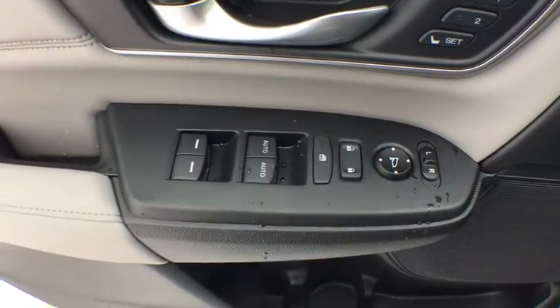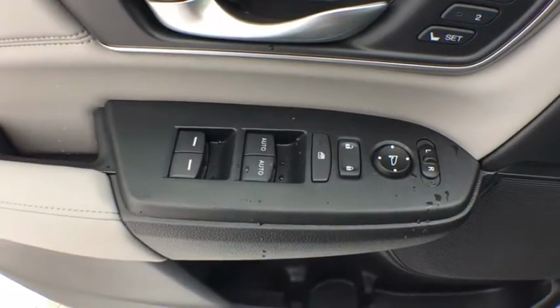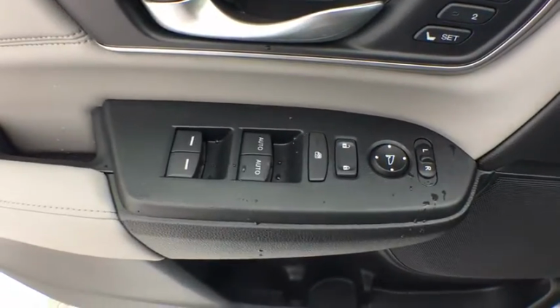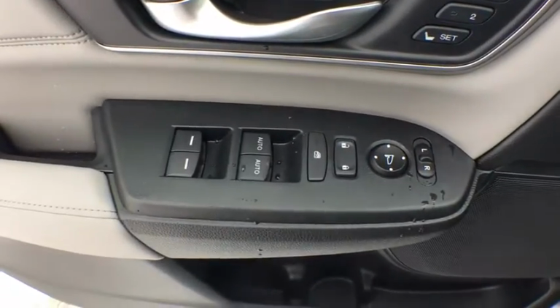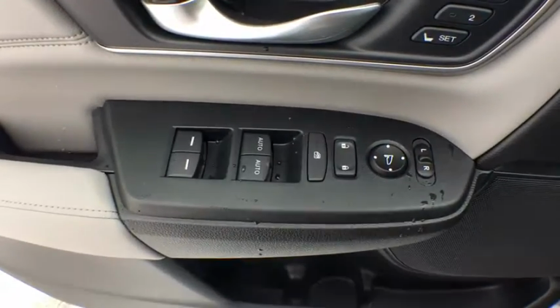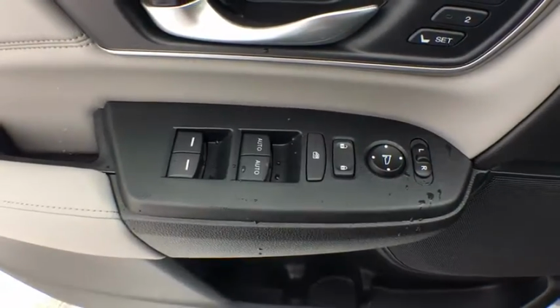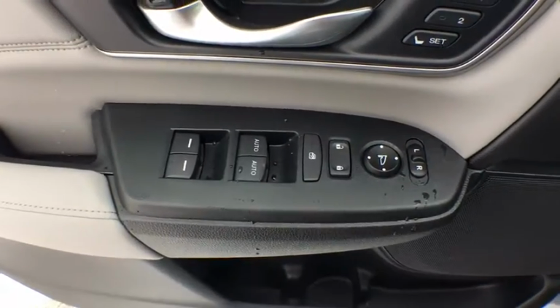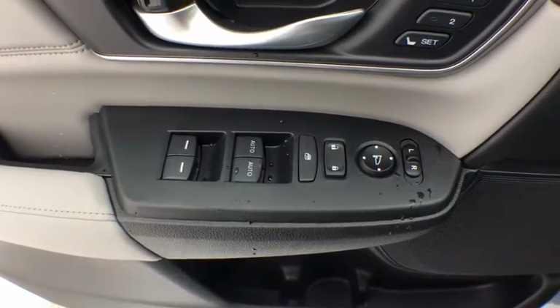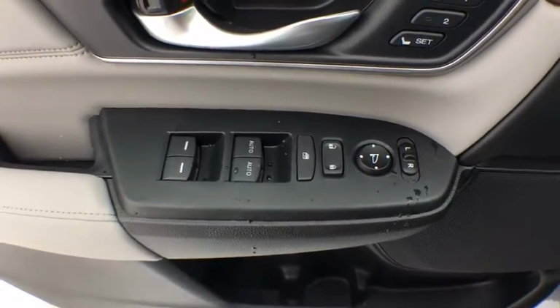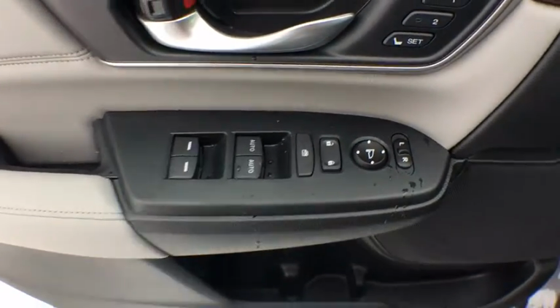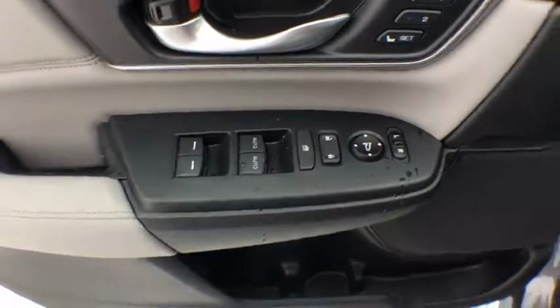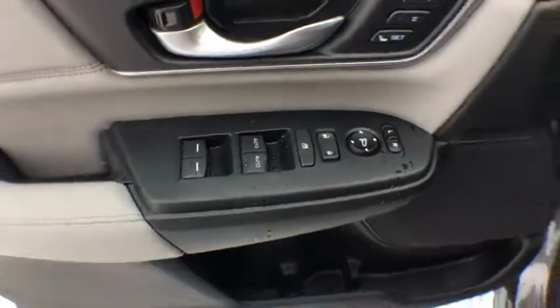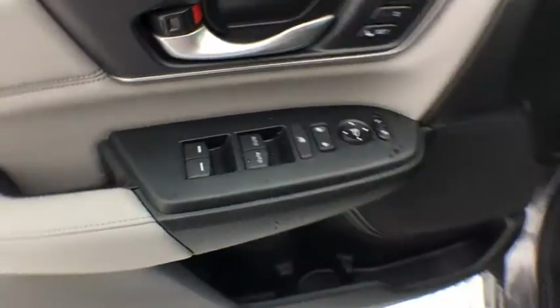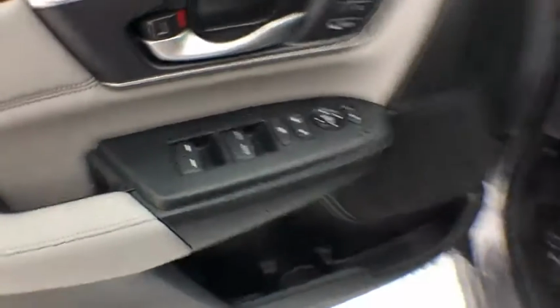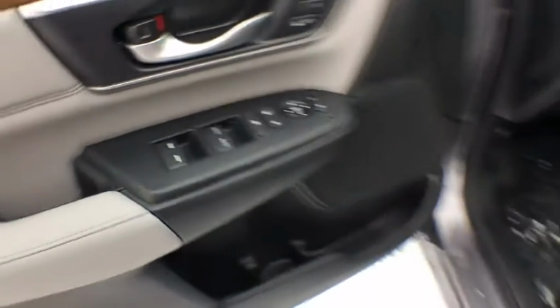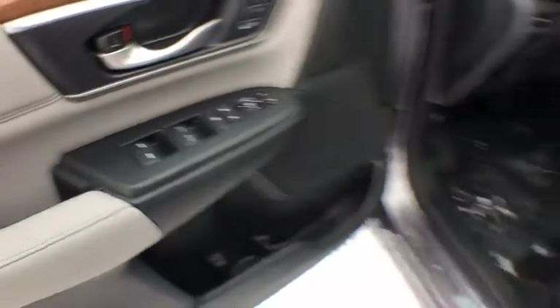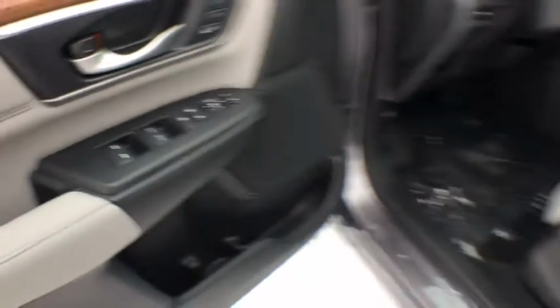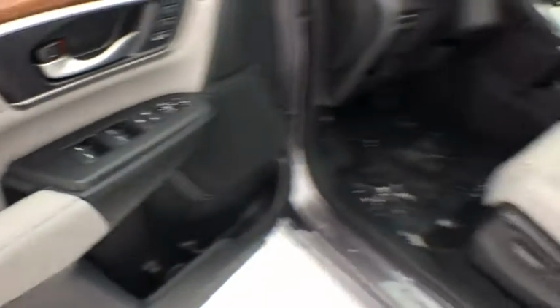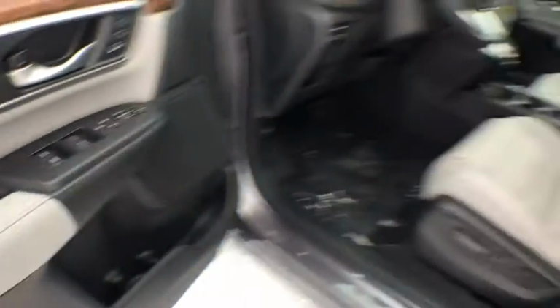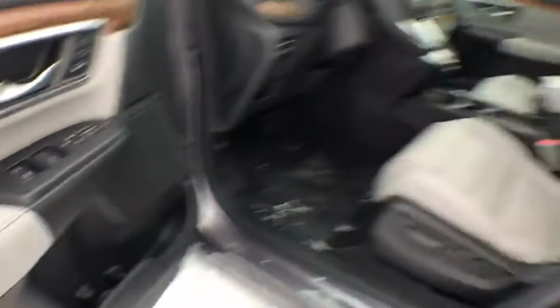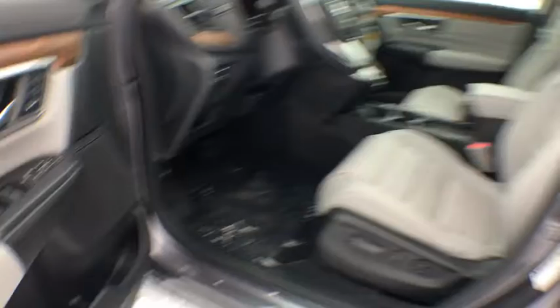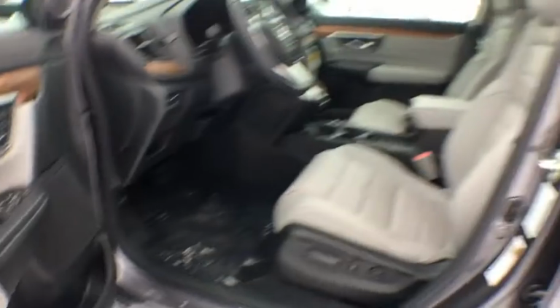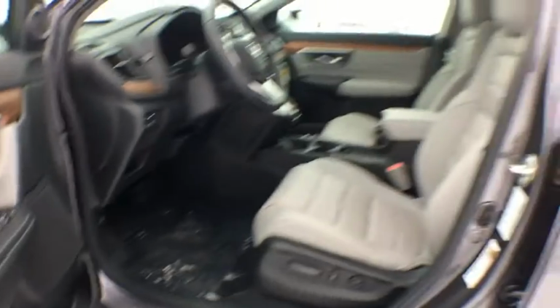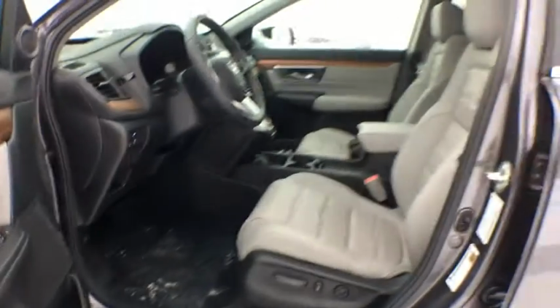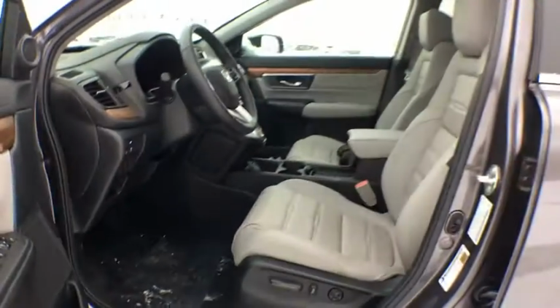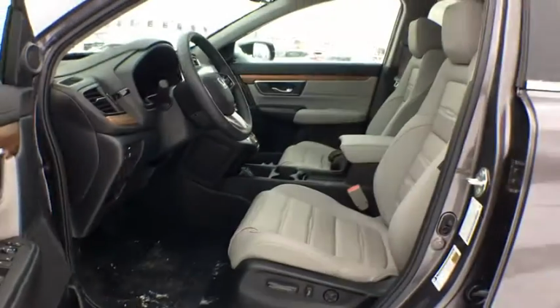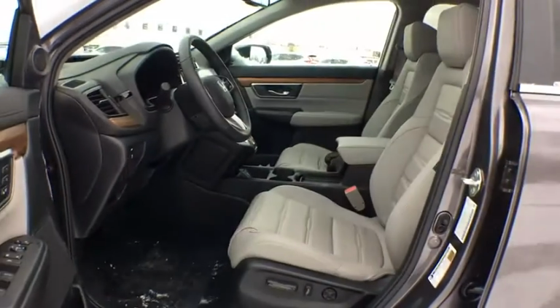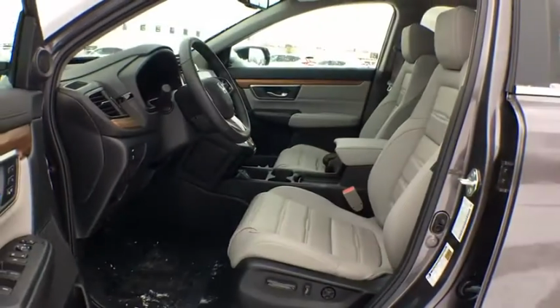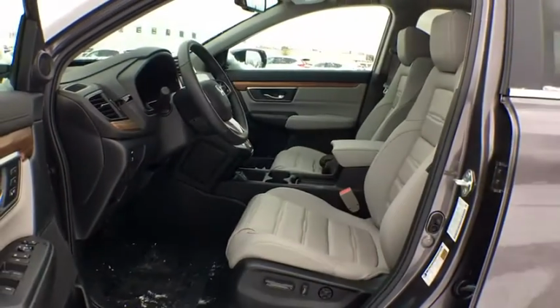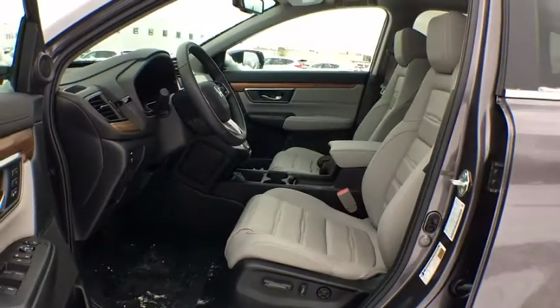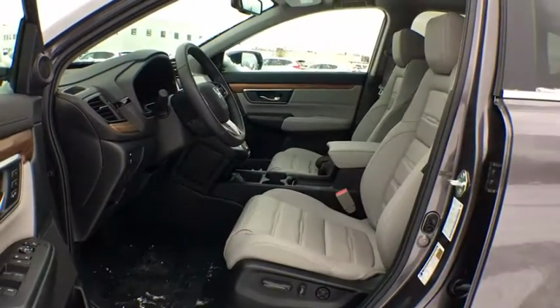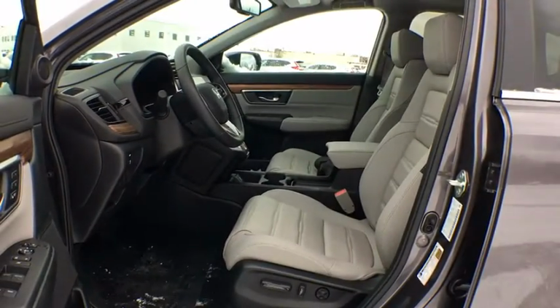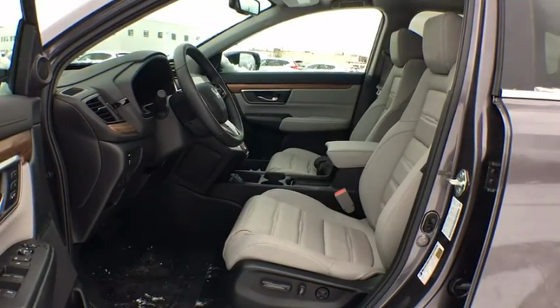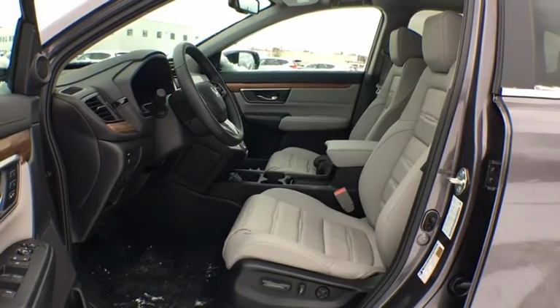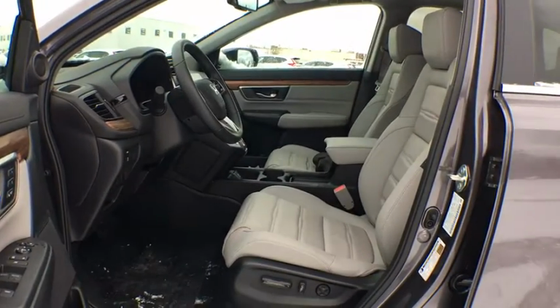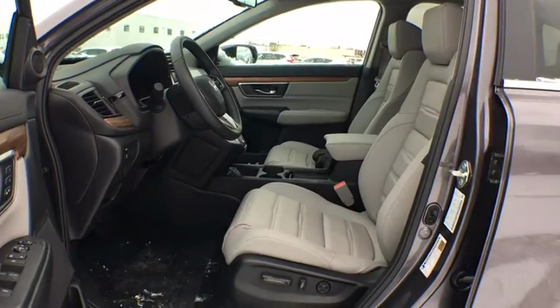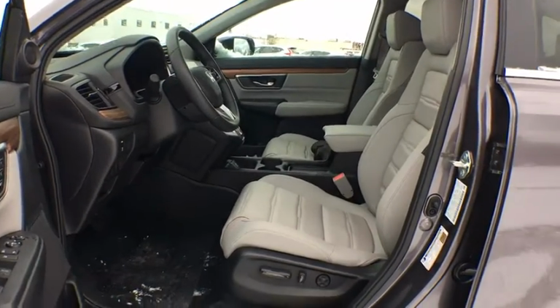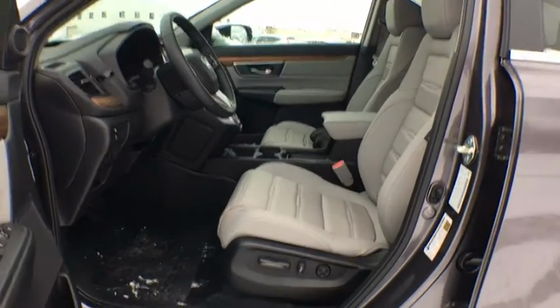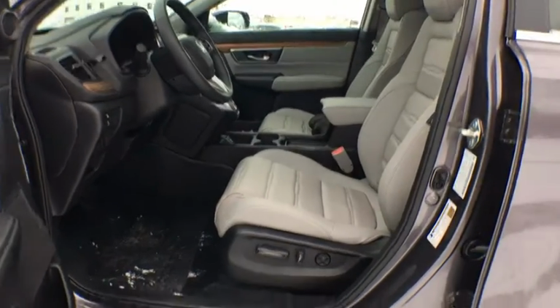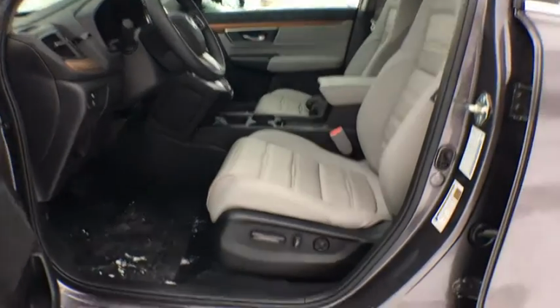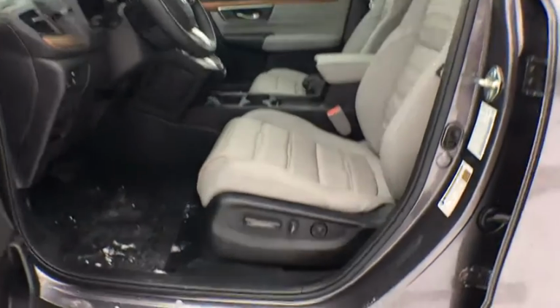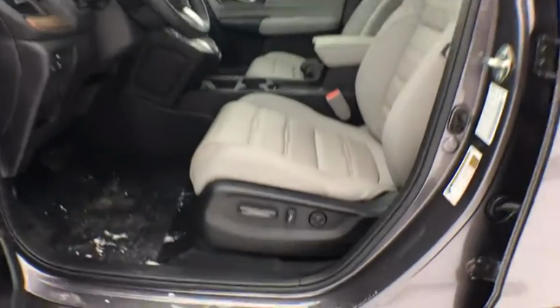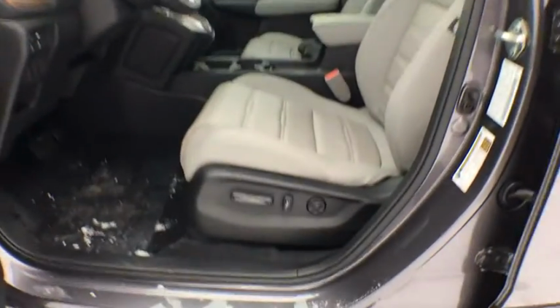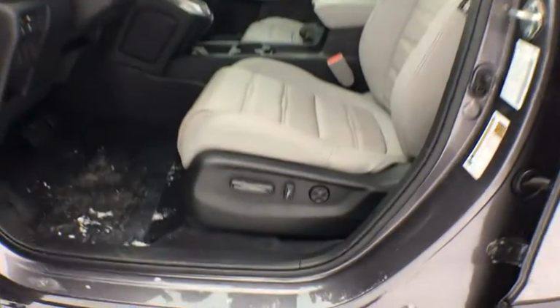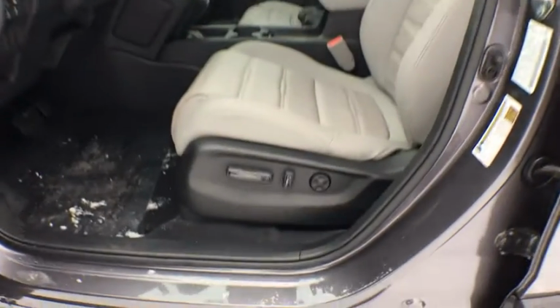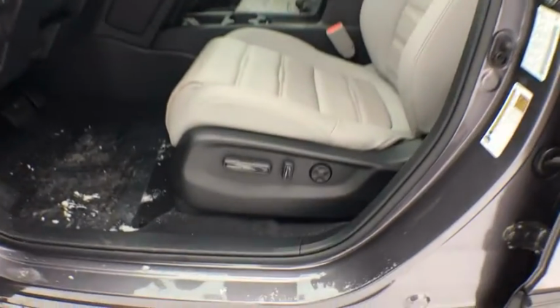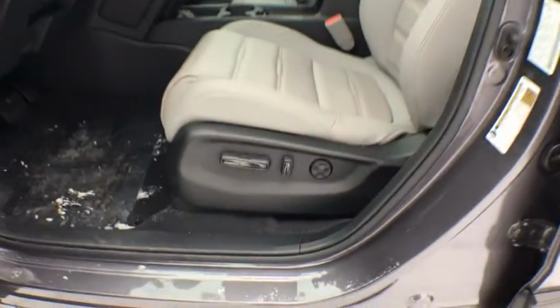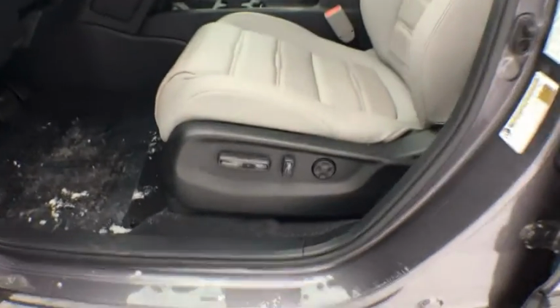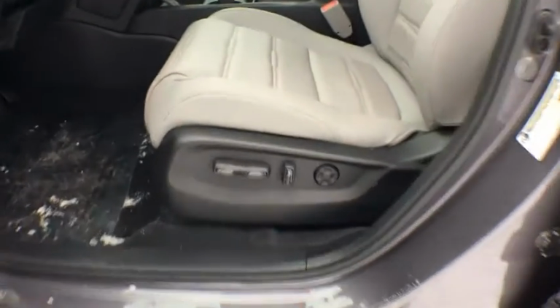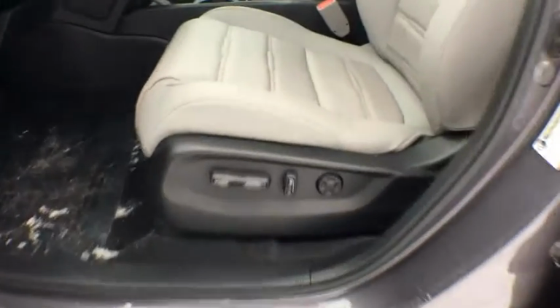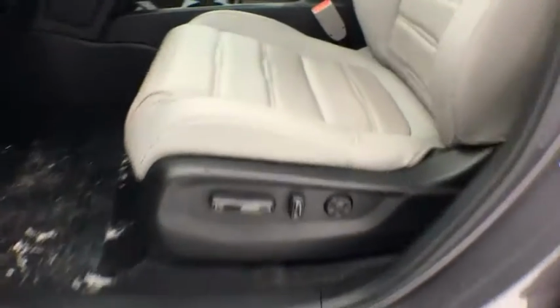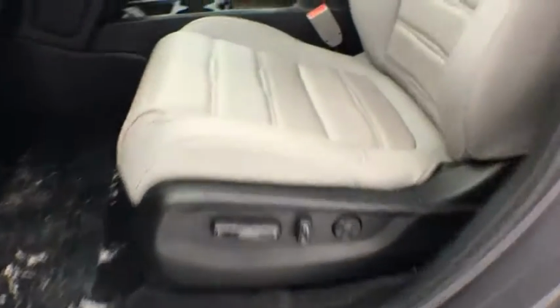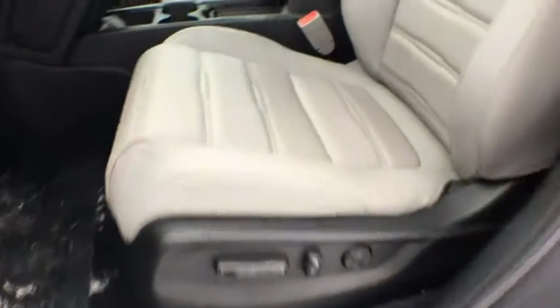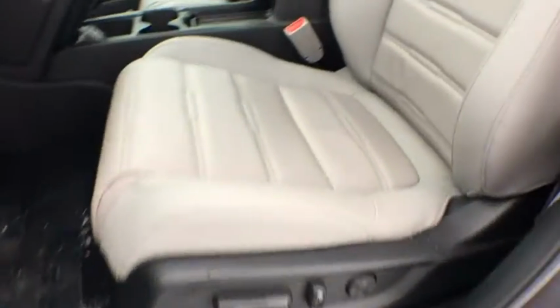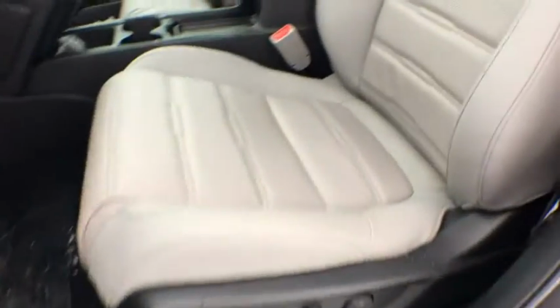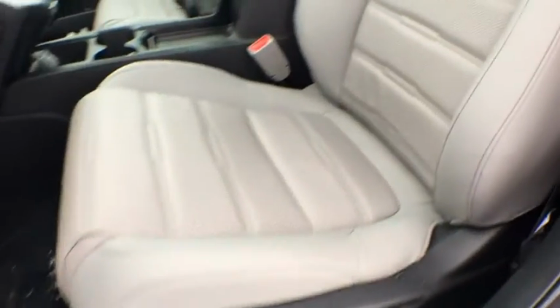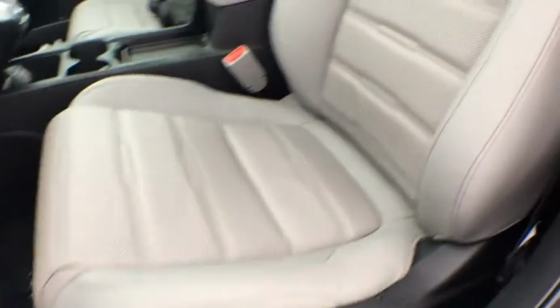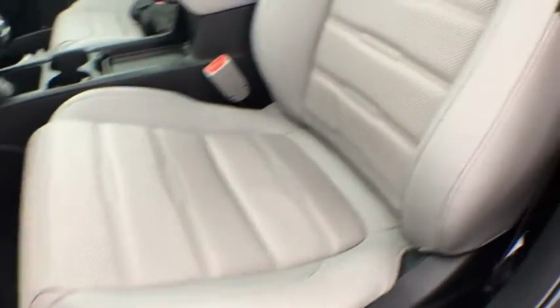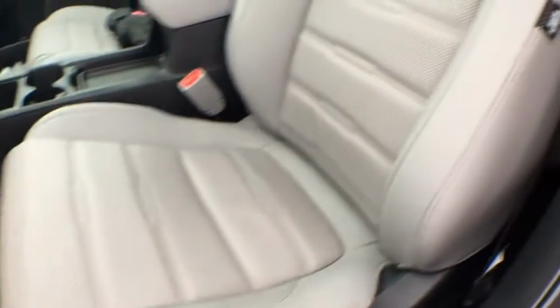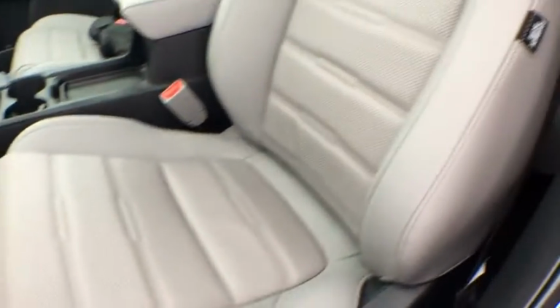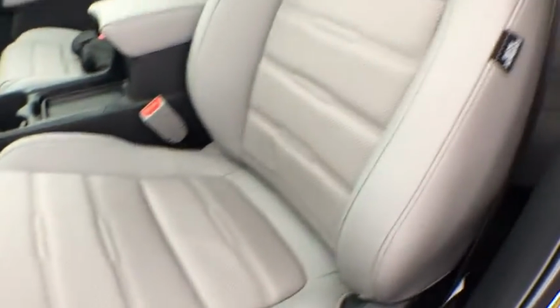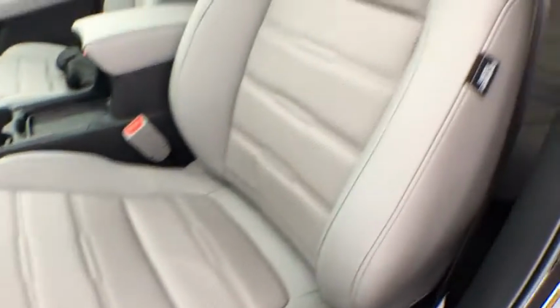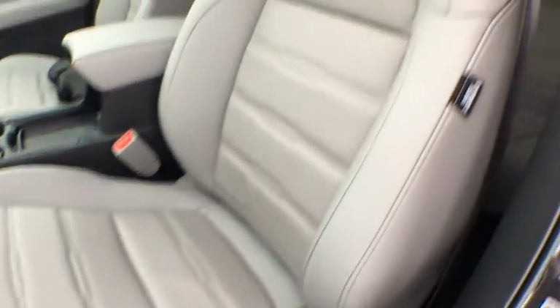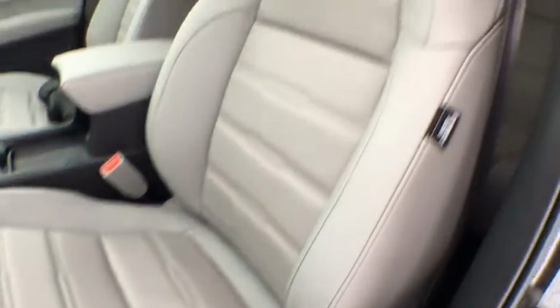Compass, rear window defroster, security system, trip computer, power windows, brake assist, tachometer, leather seats.